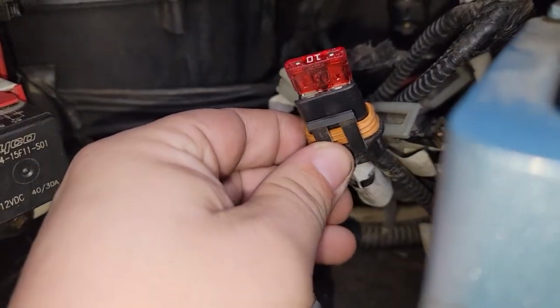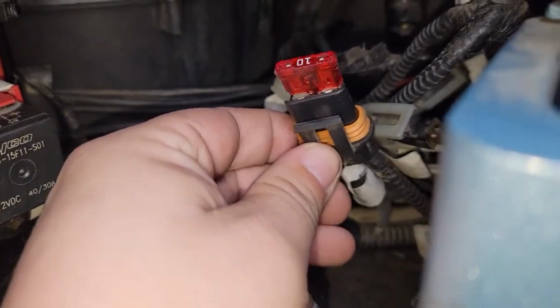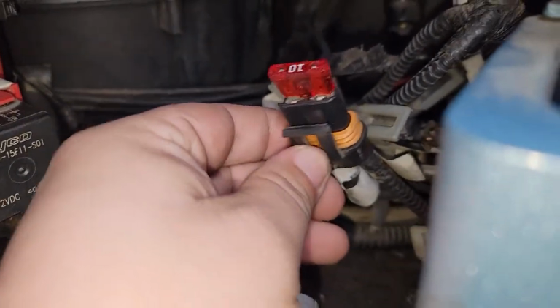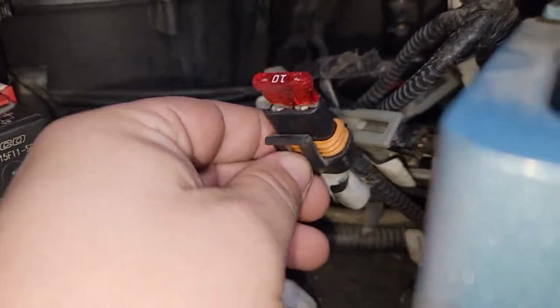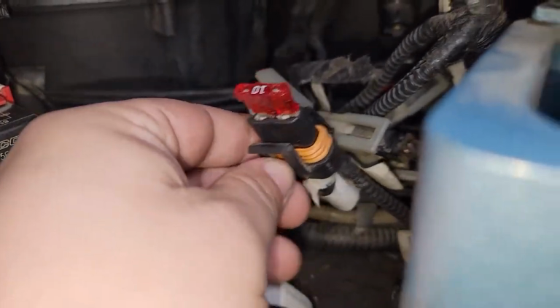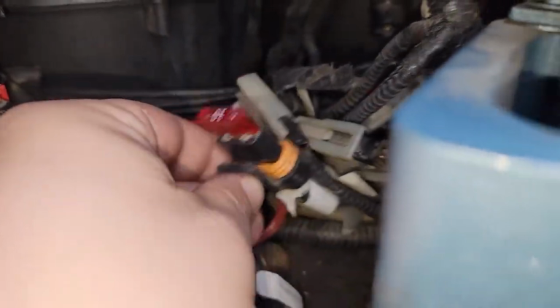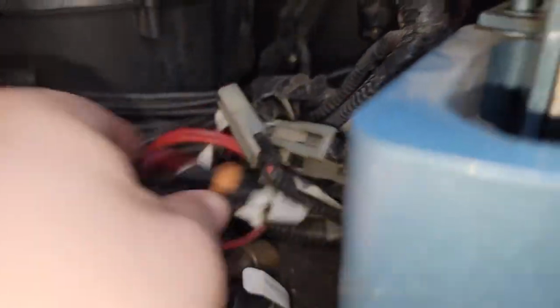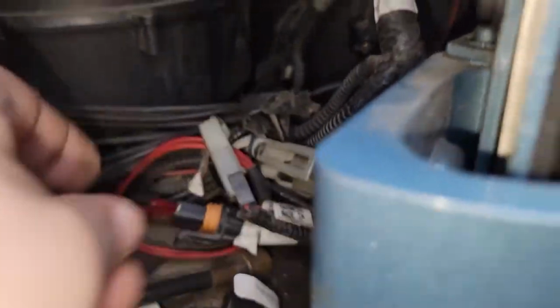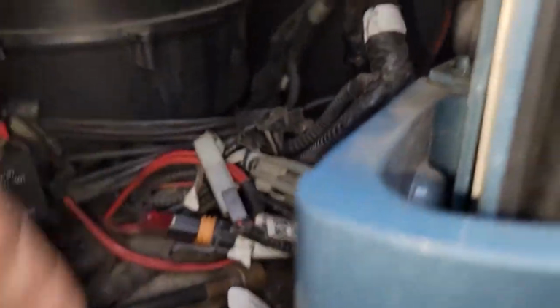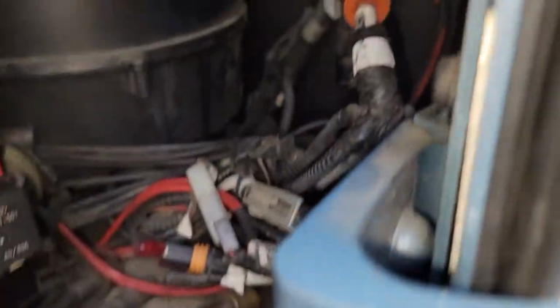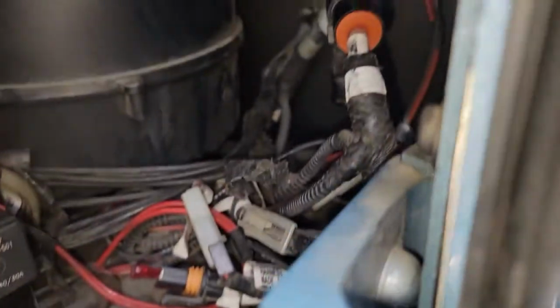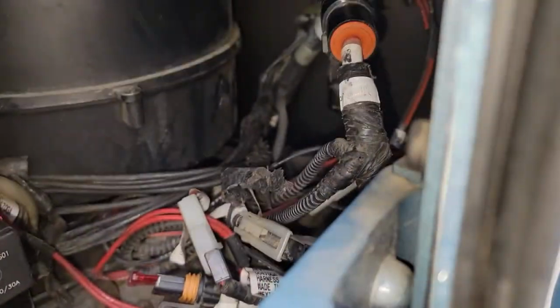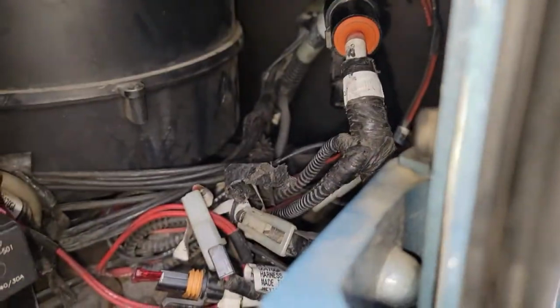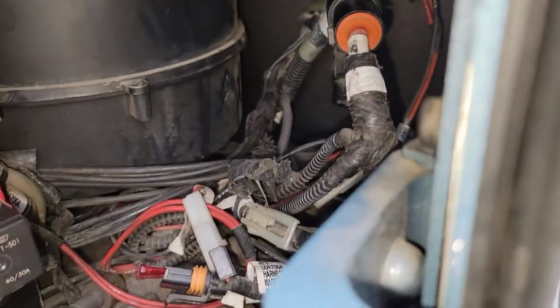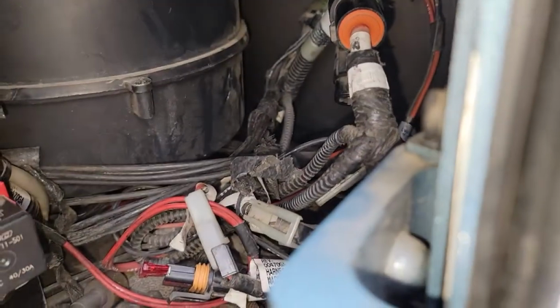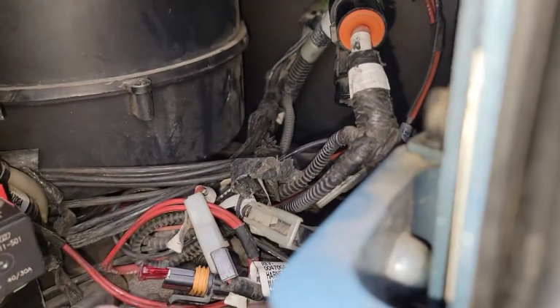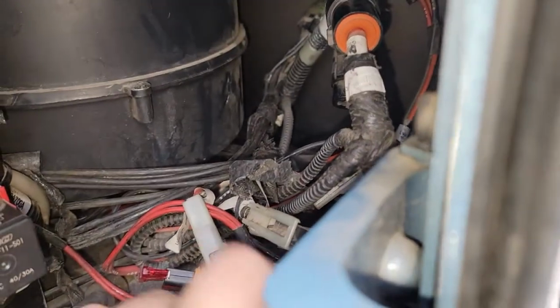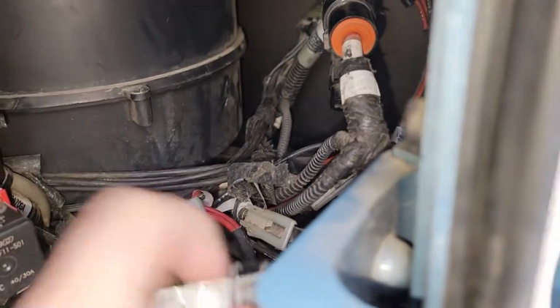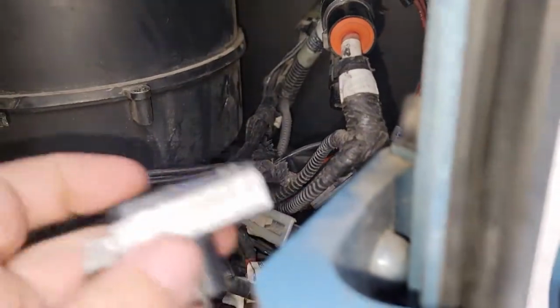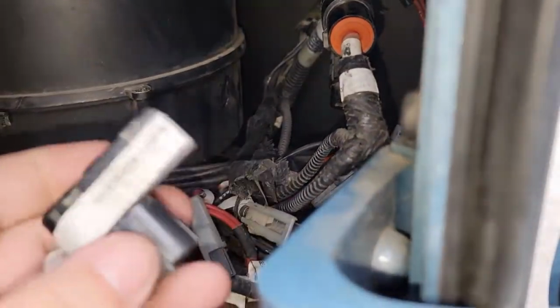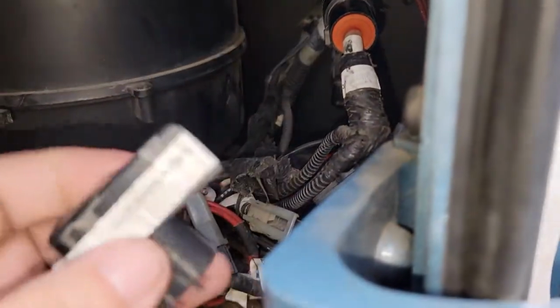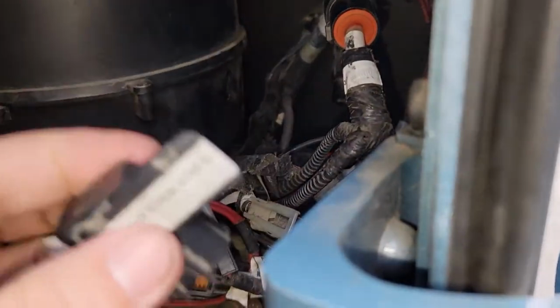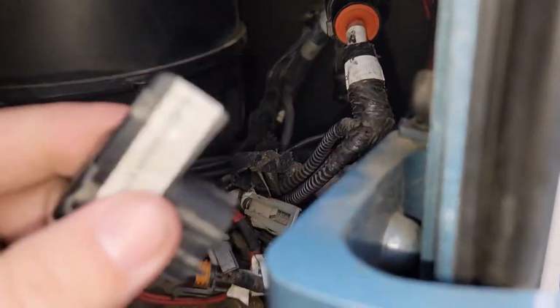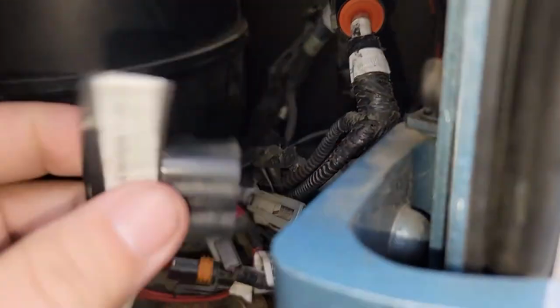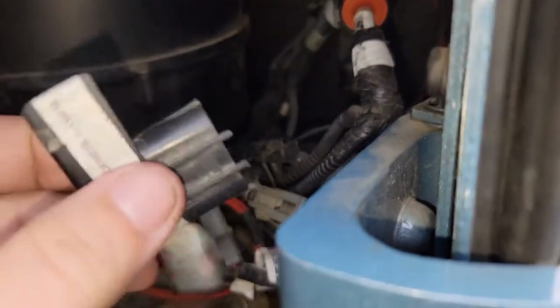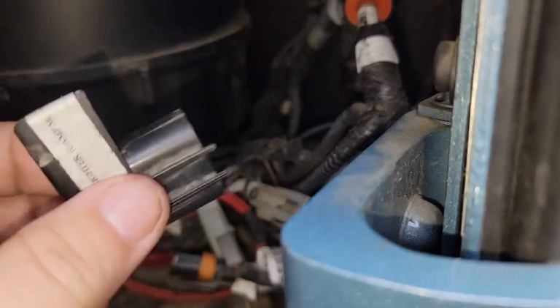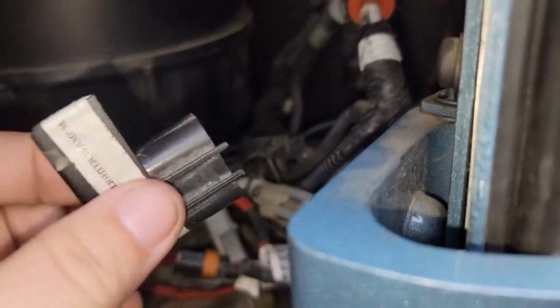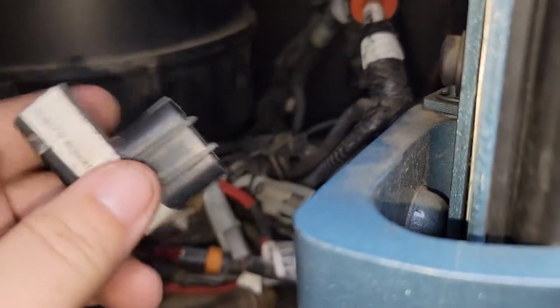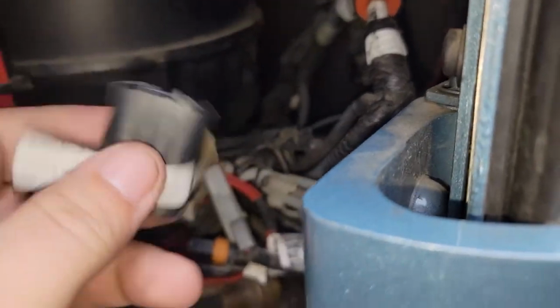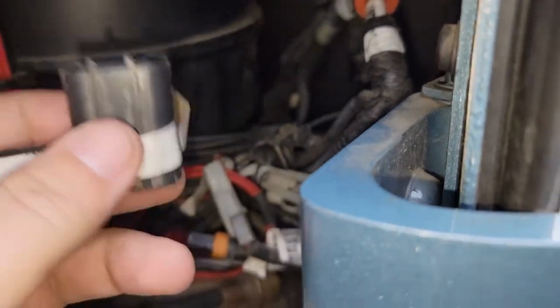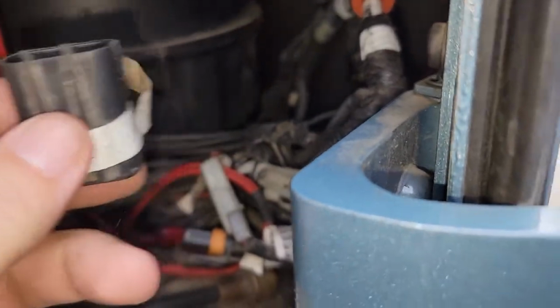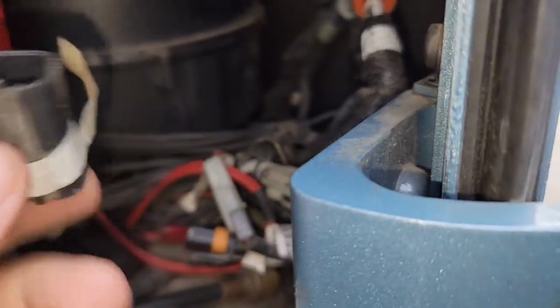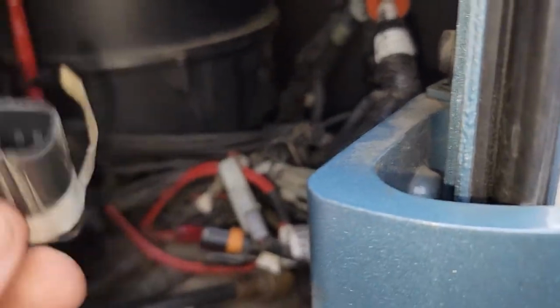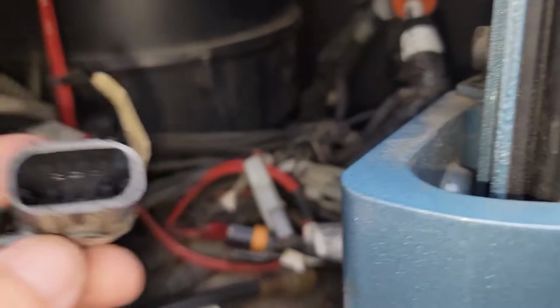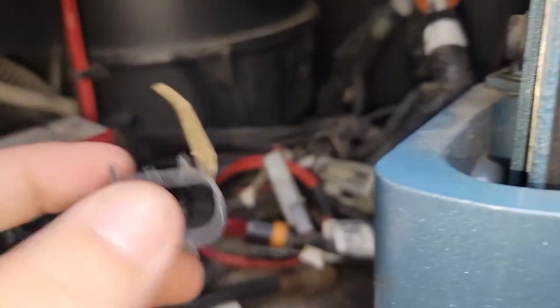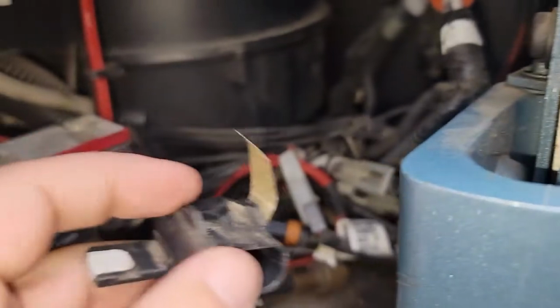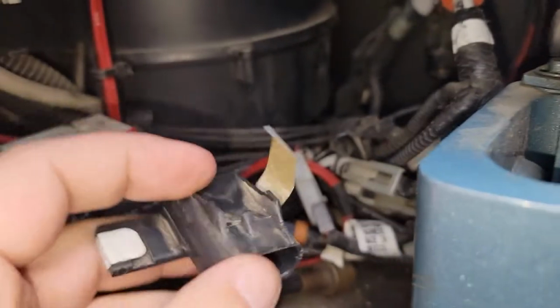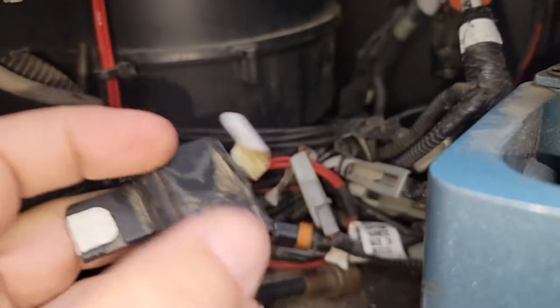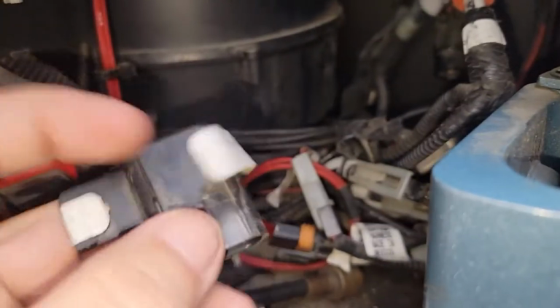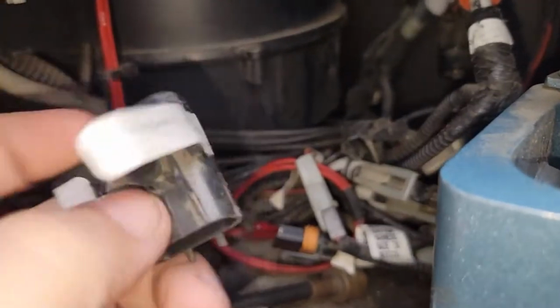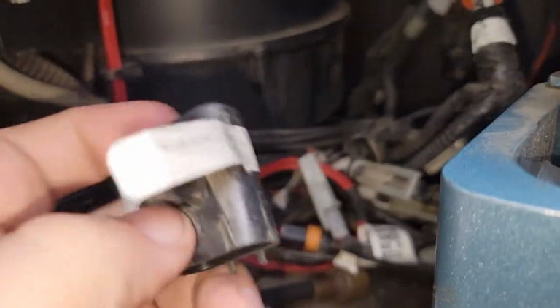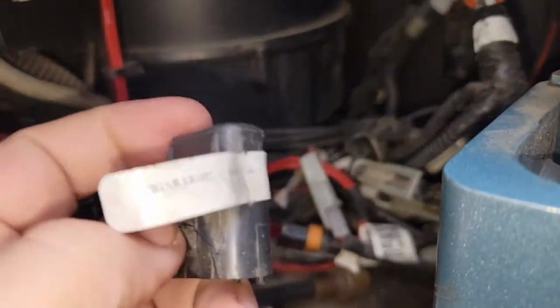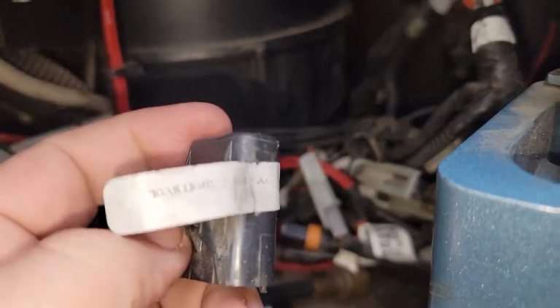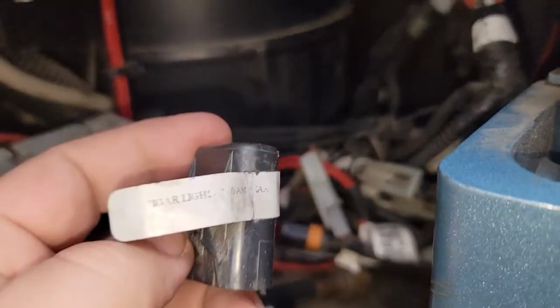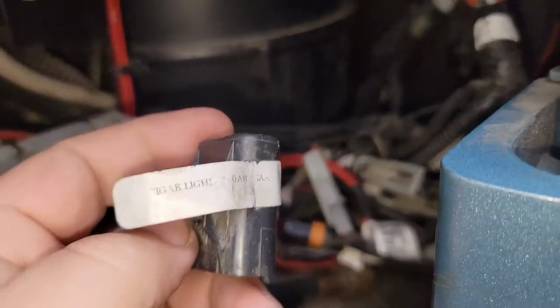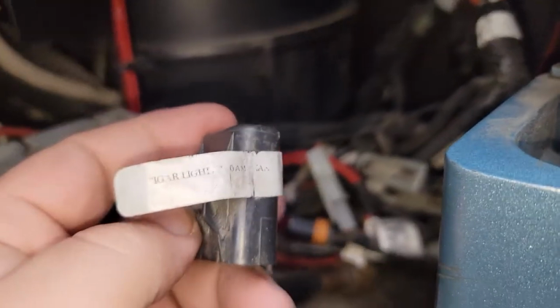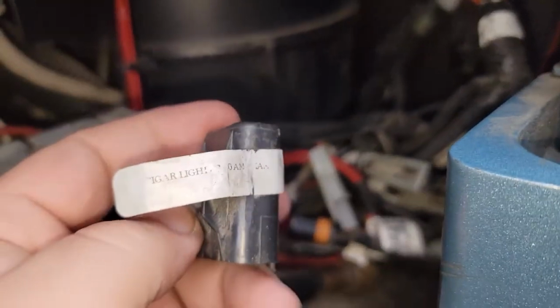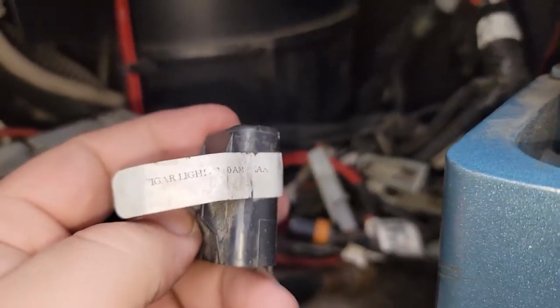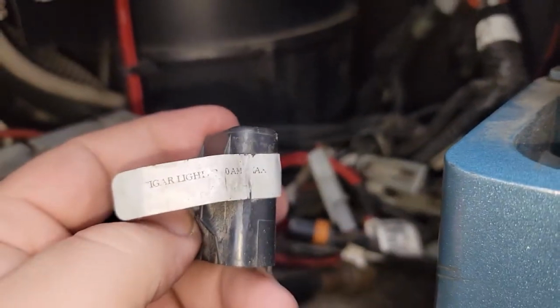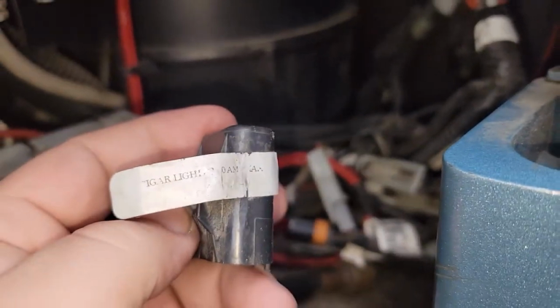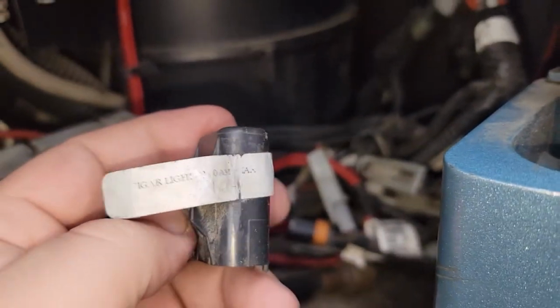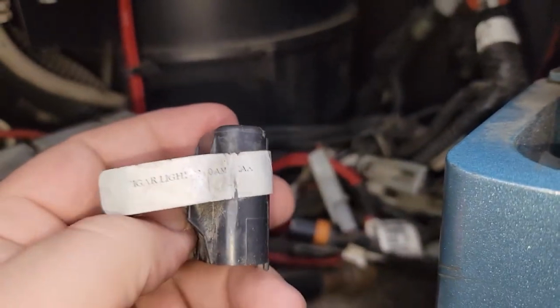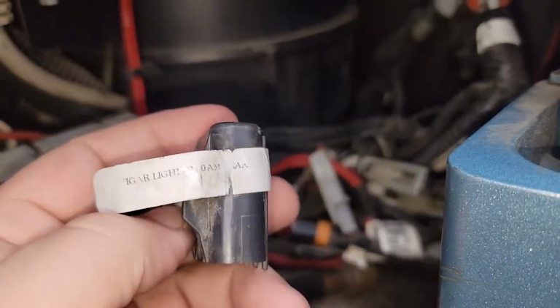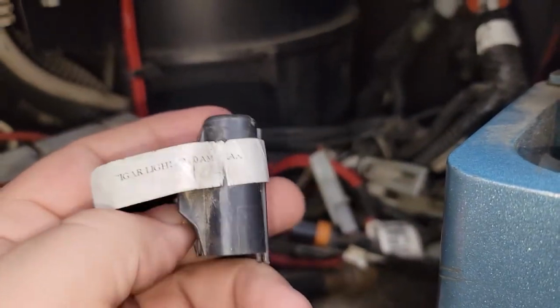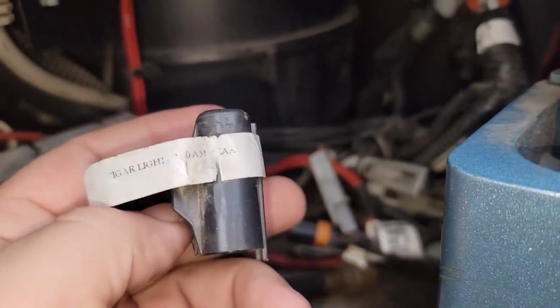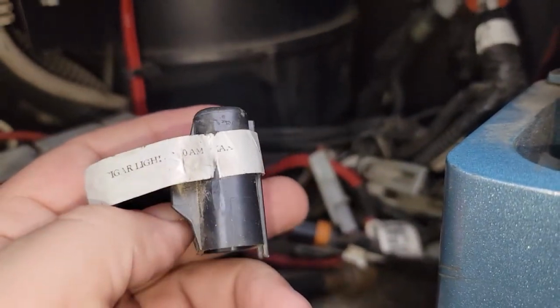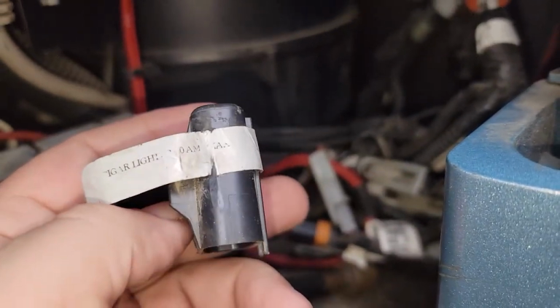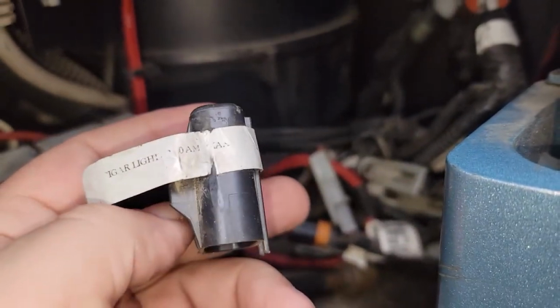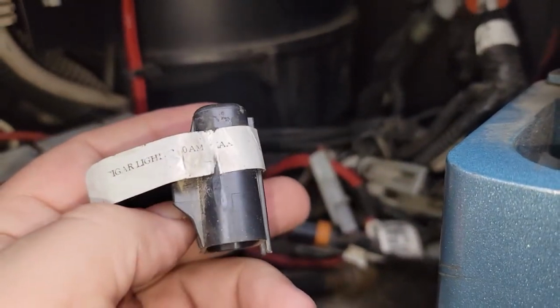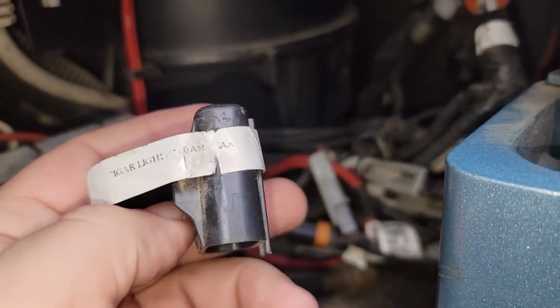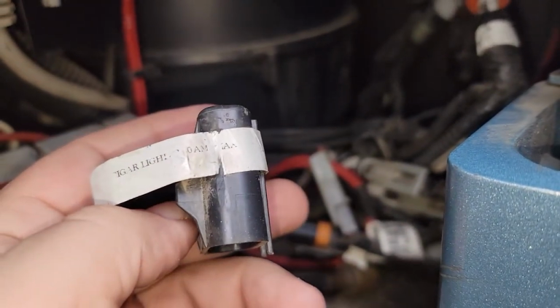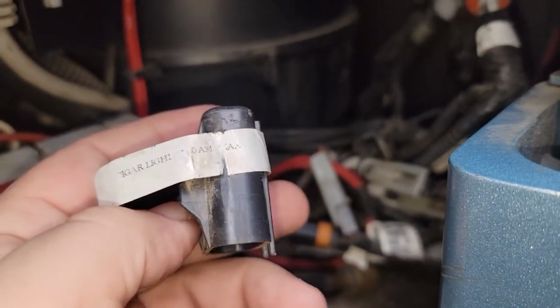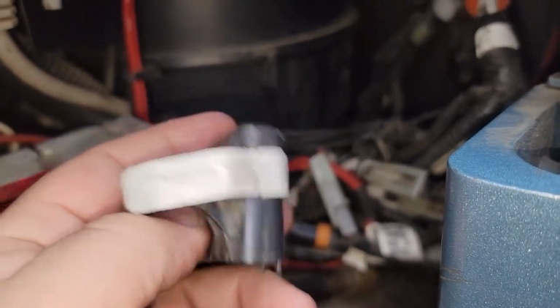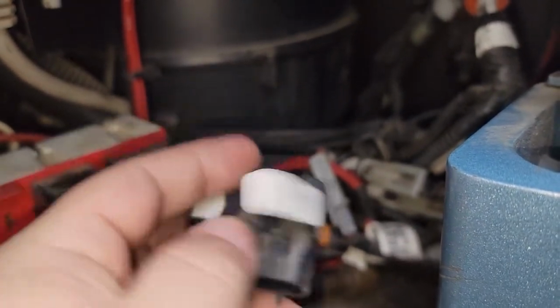Take this little cover off, and on here it says cigar lighter, 10 amp max.